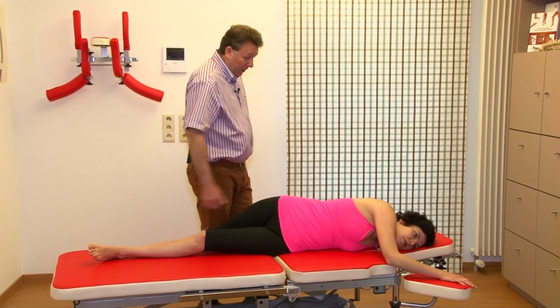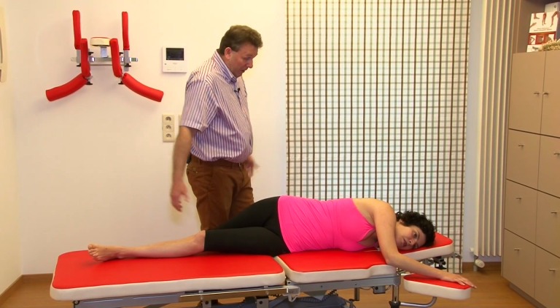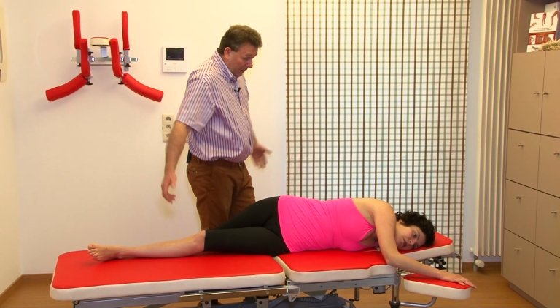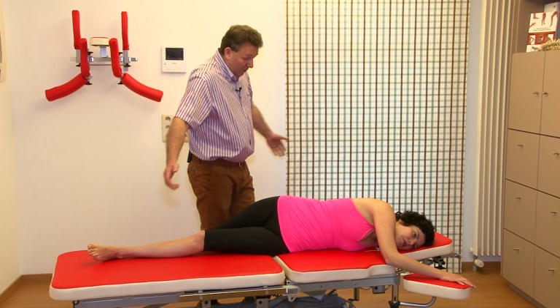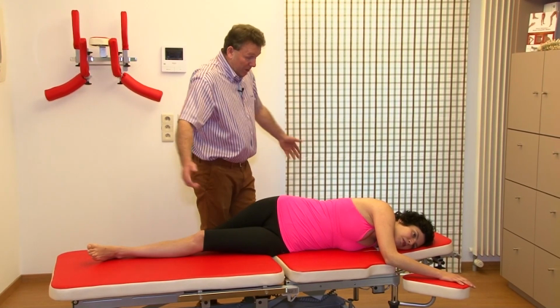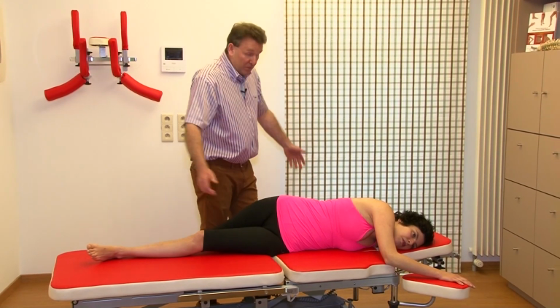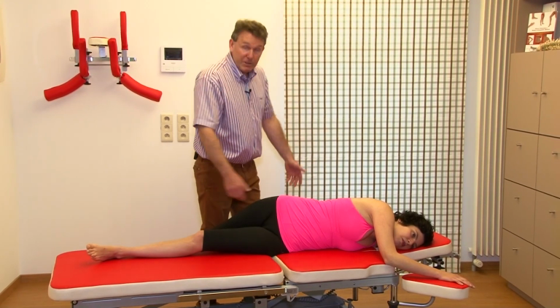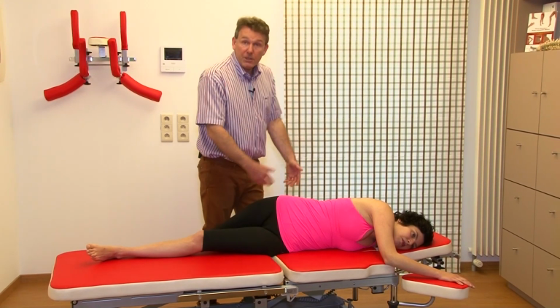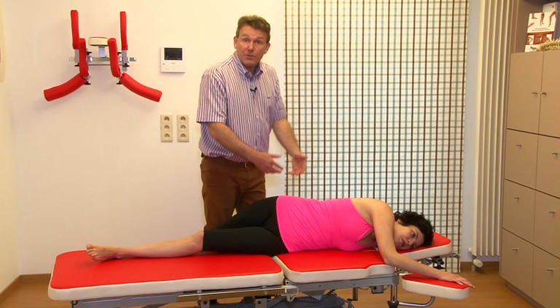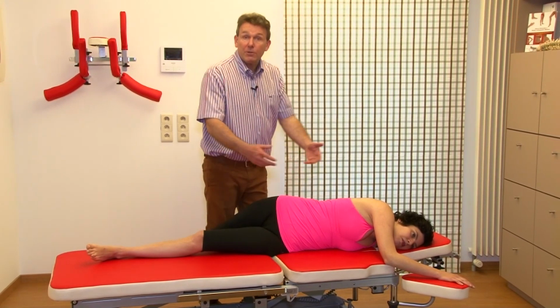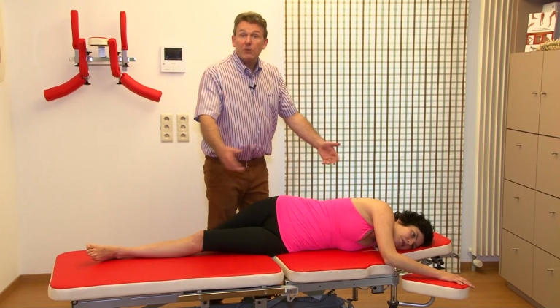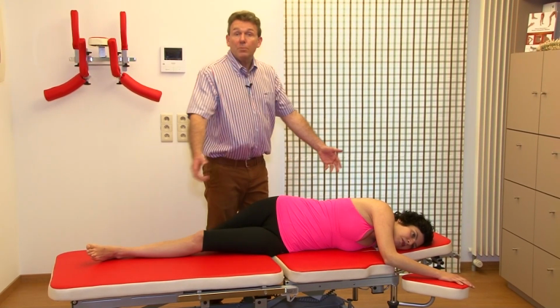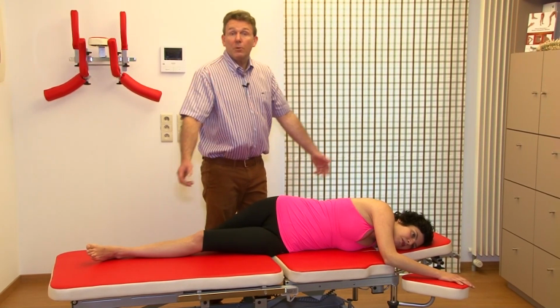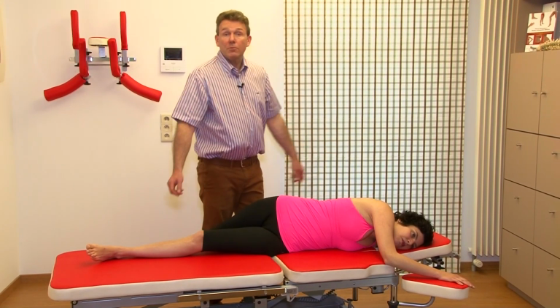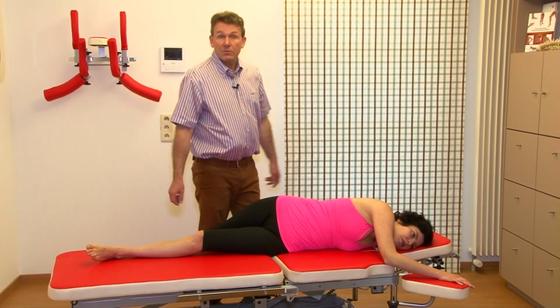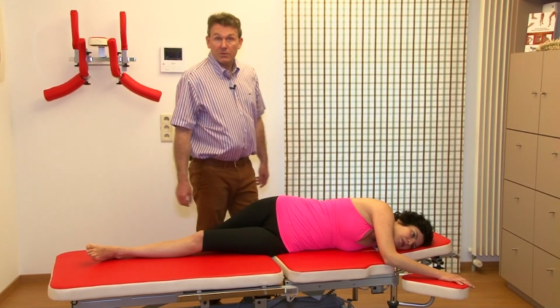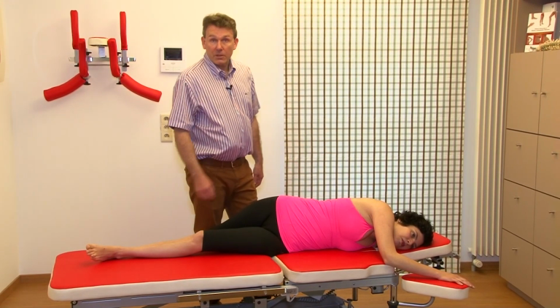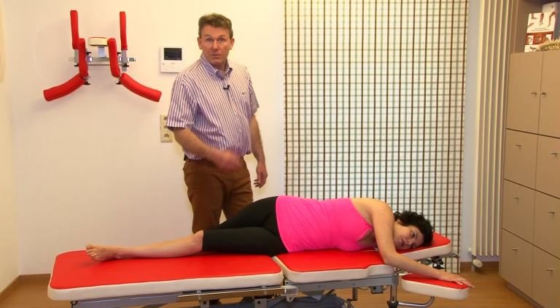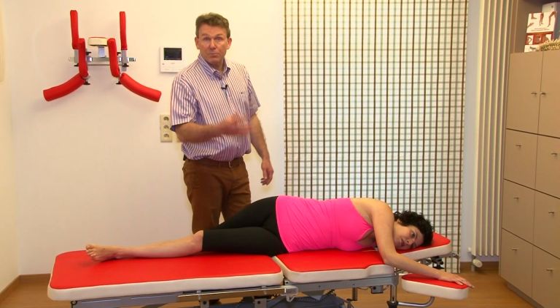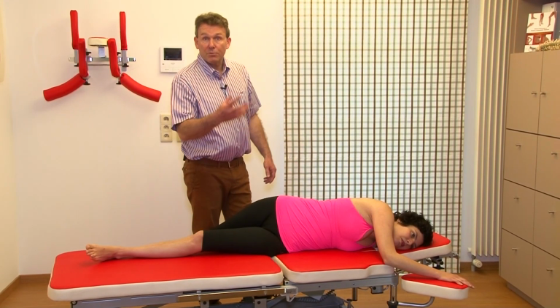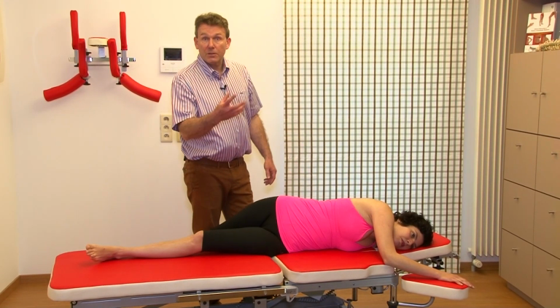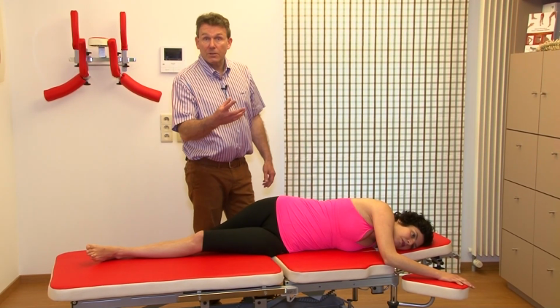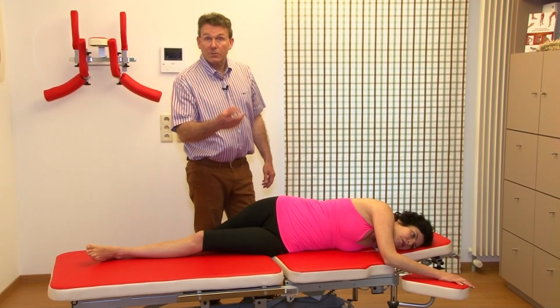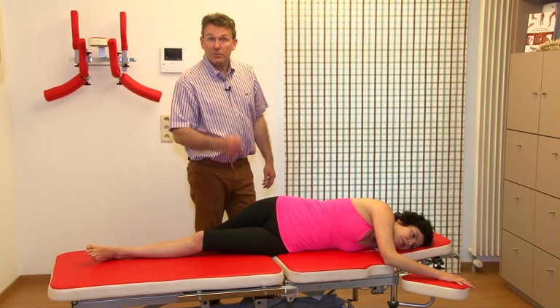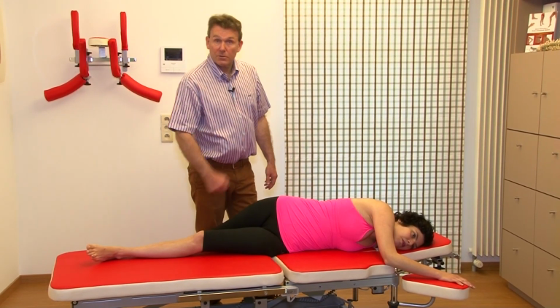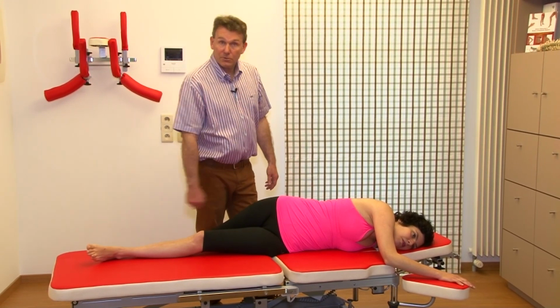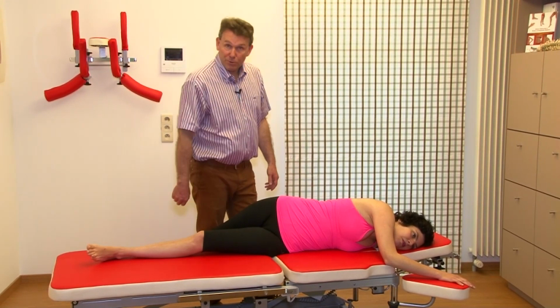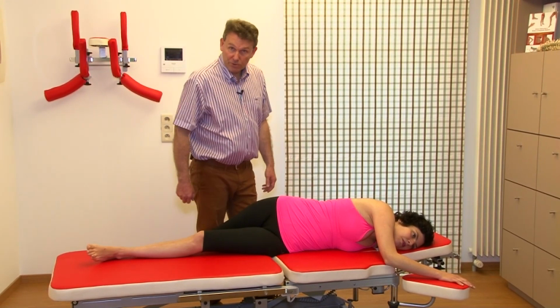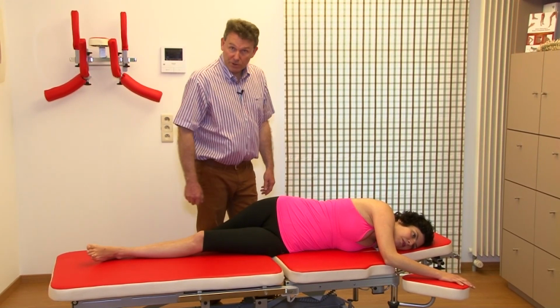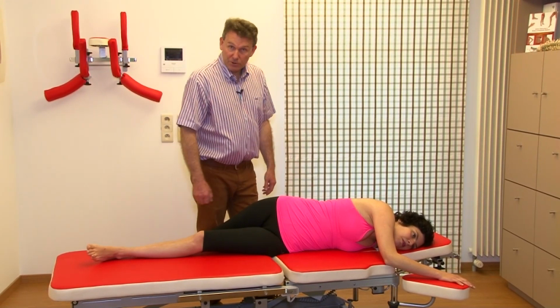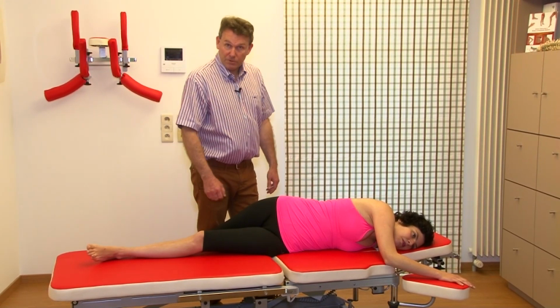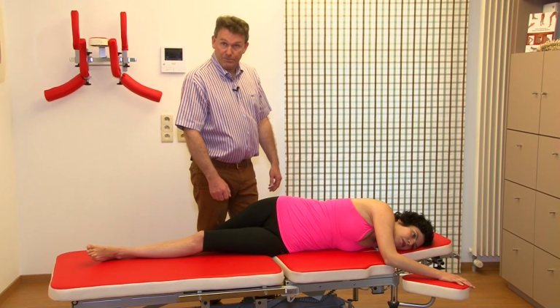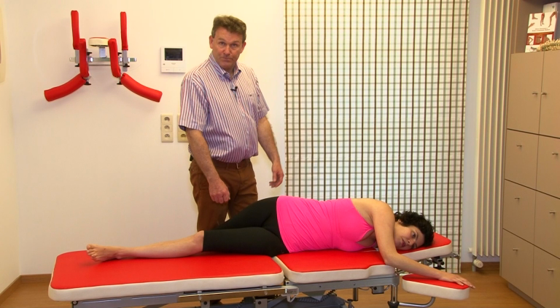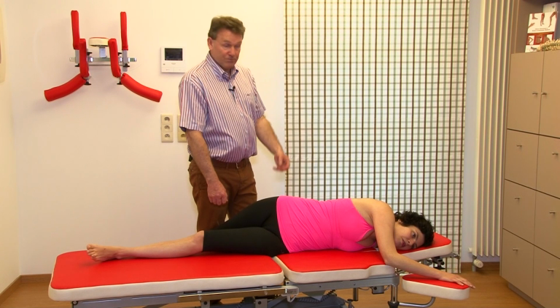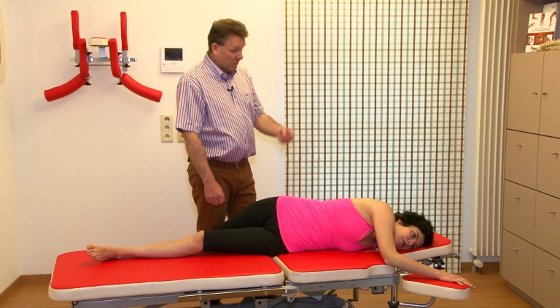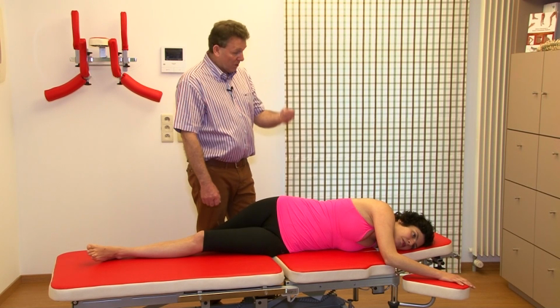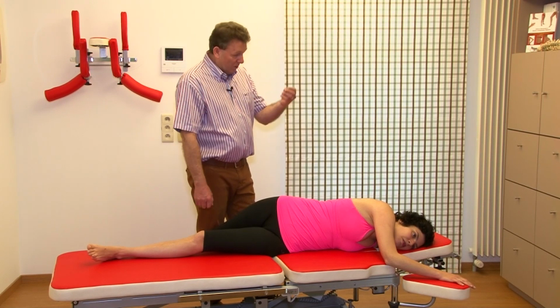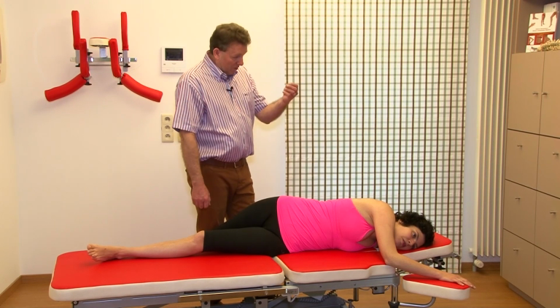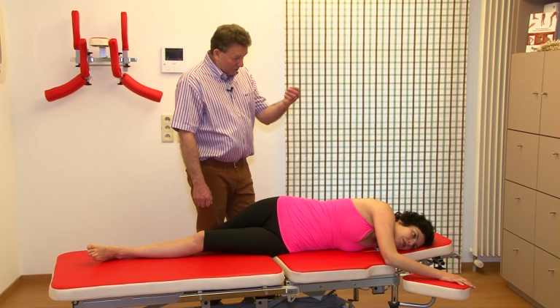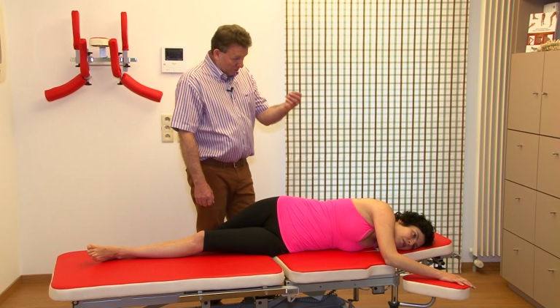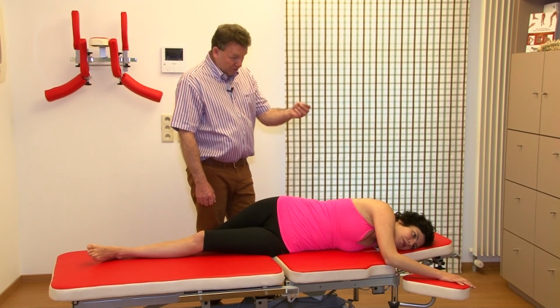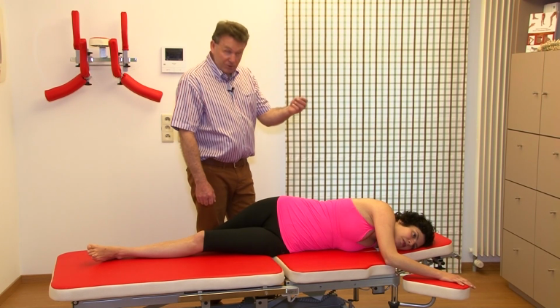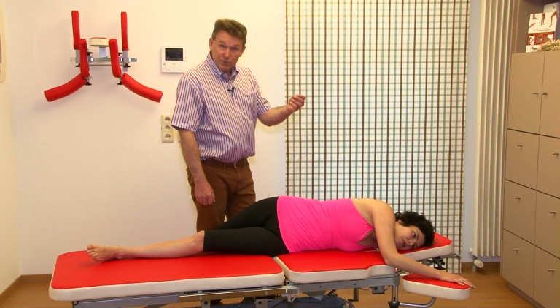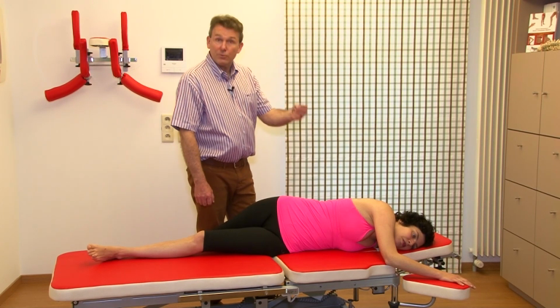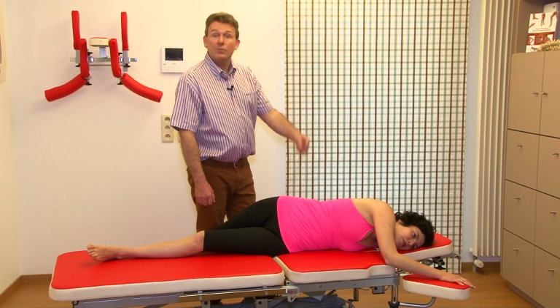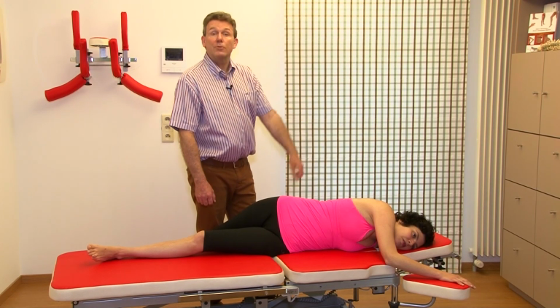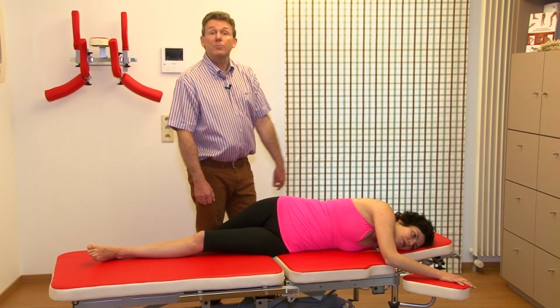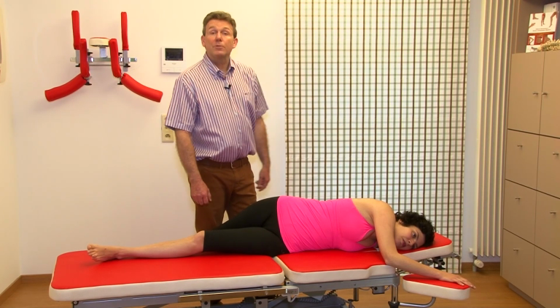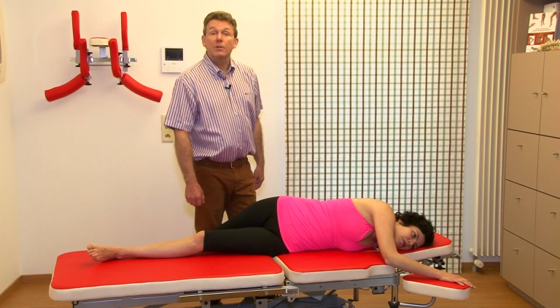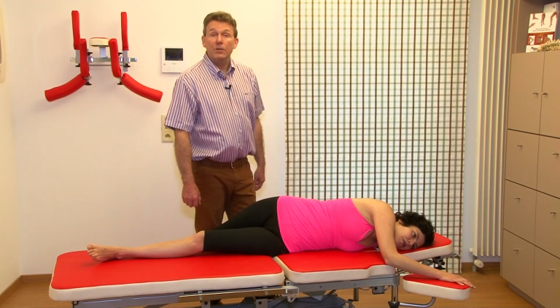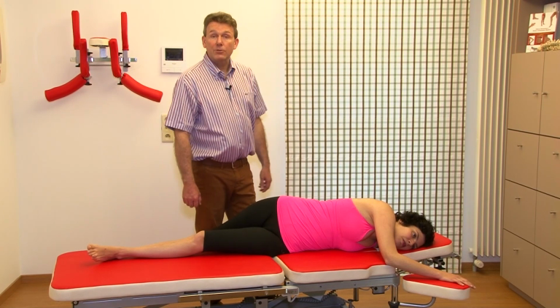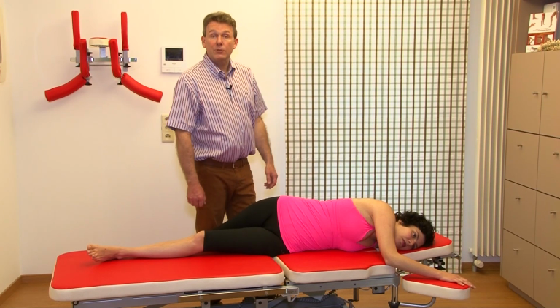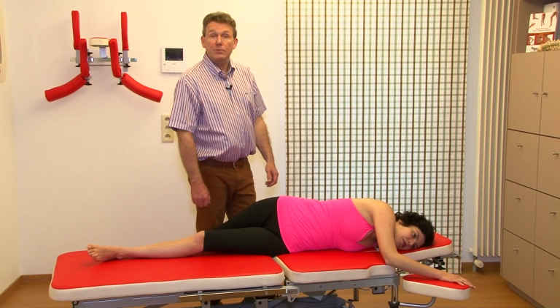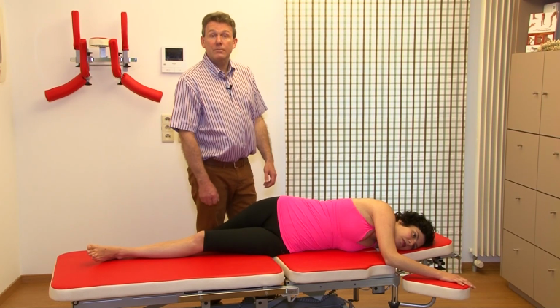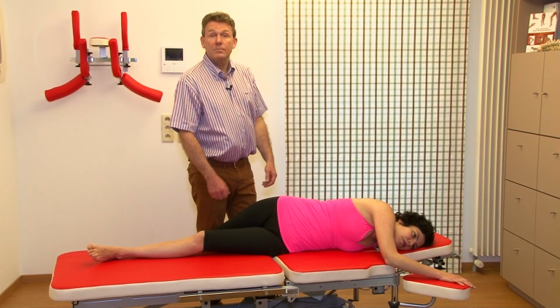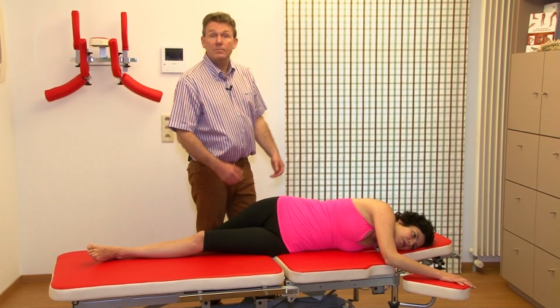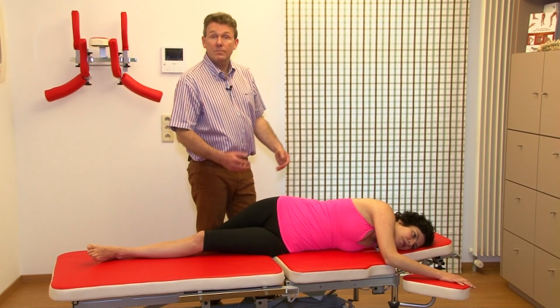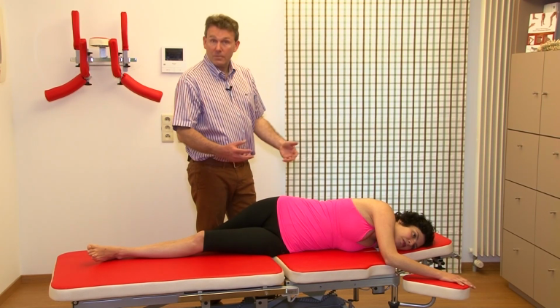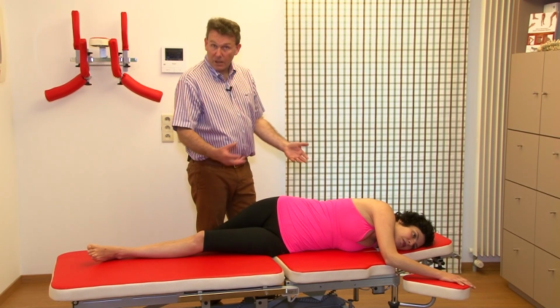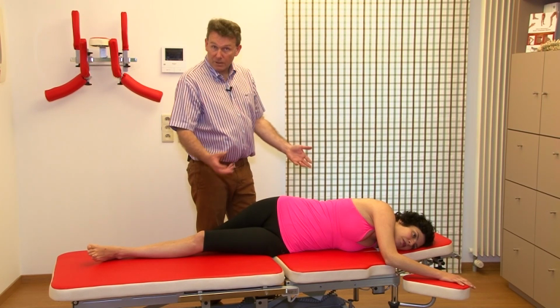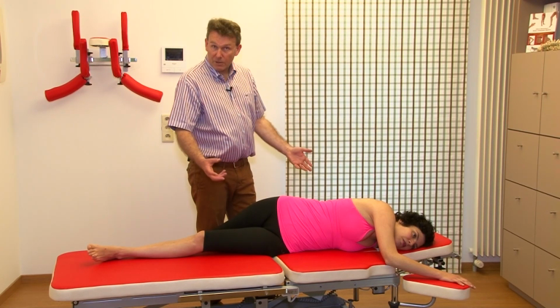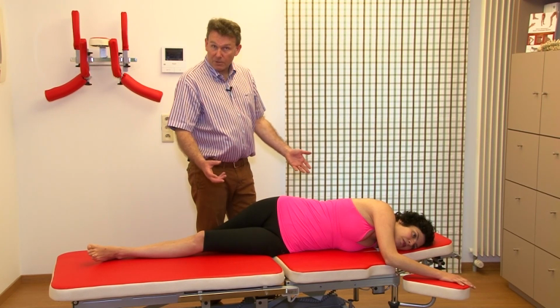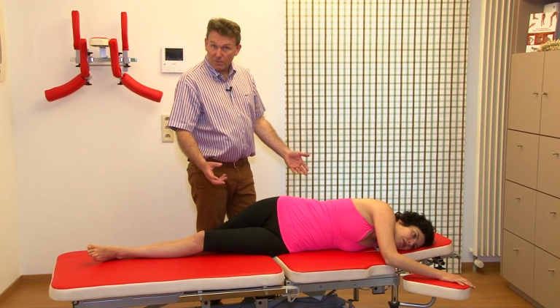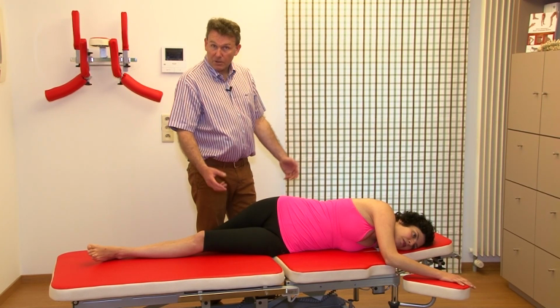We need three components again: three tension in the rotation, longitudinal pretension, and manipulation.